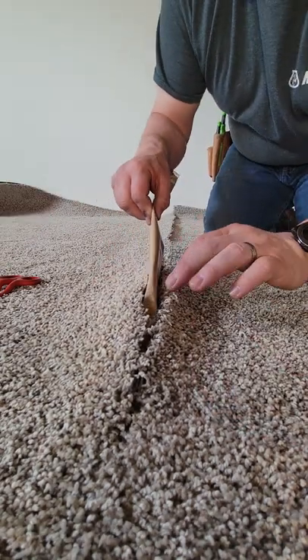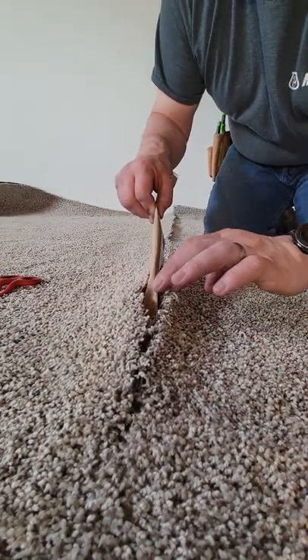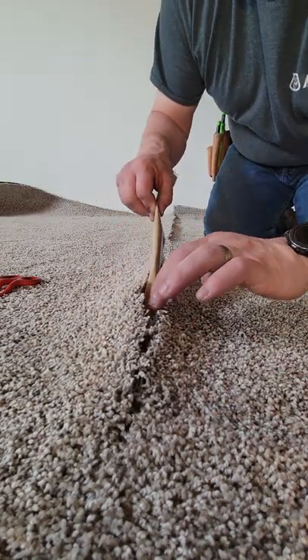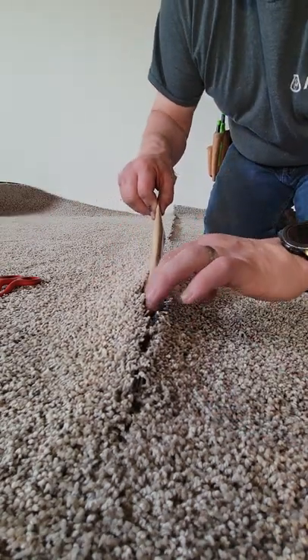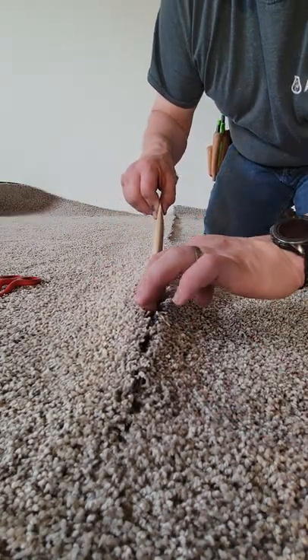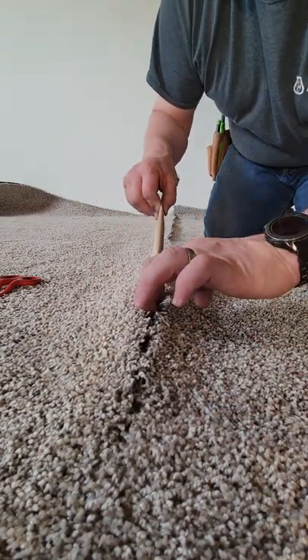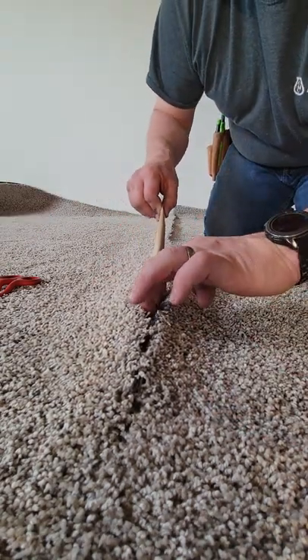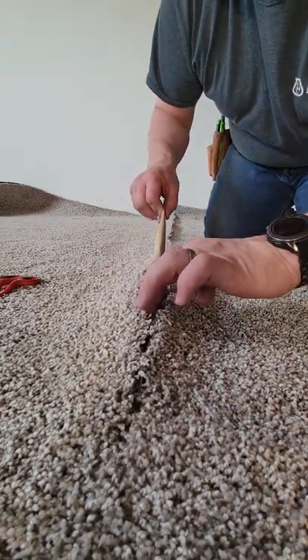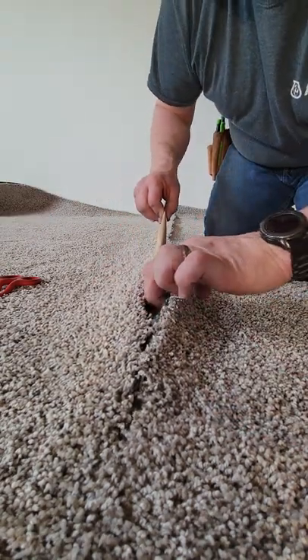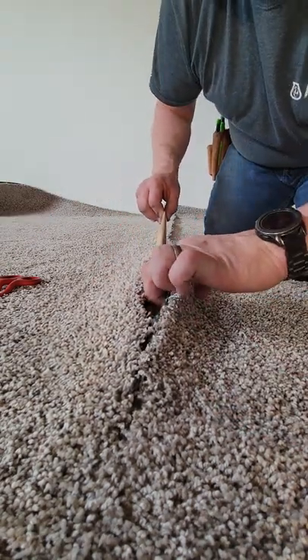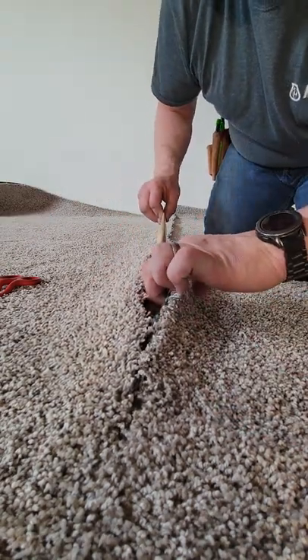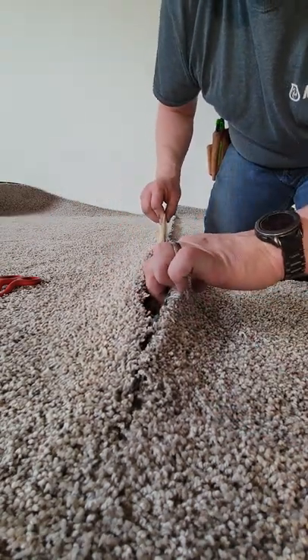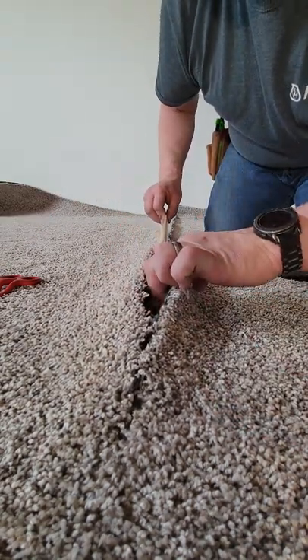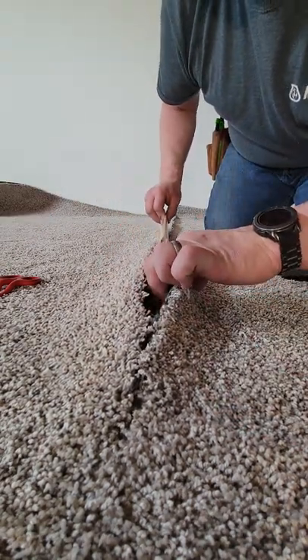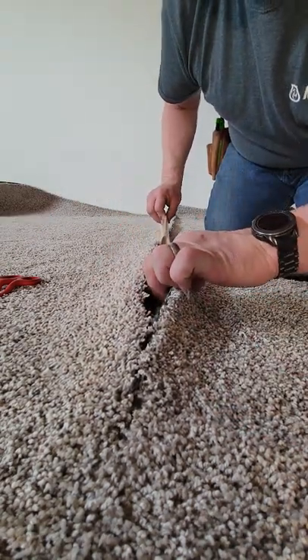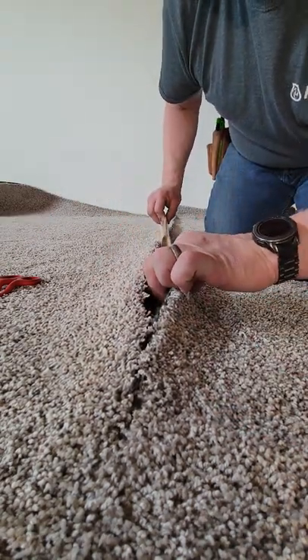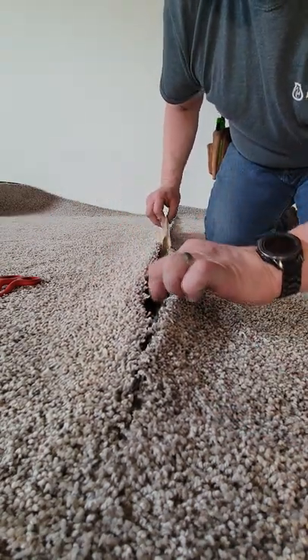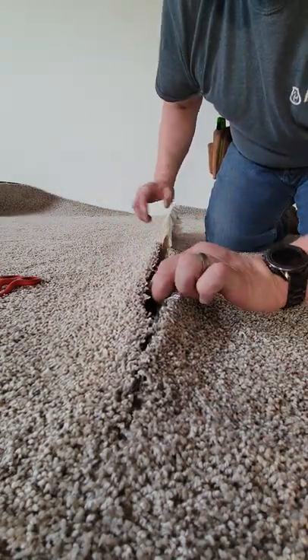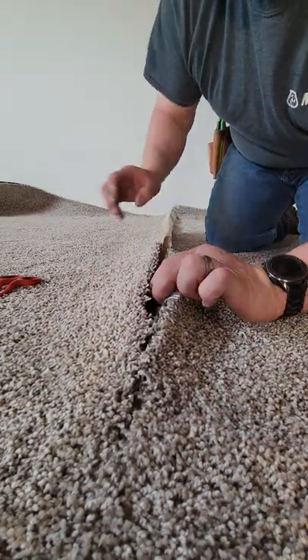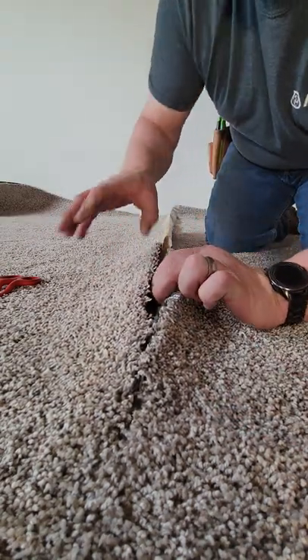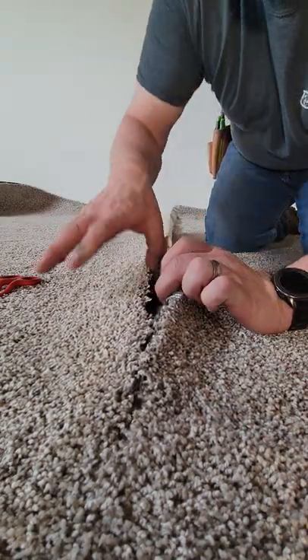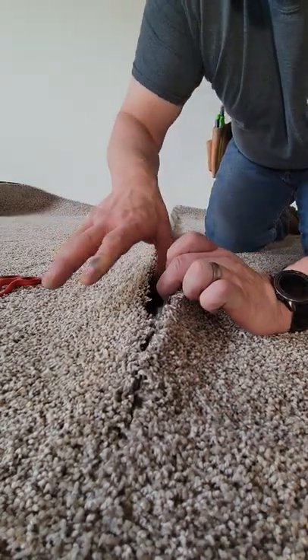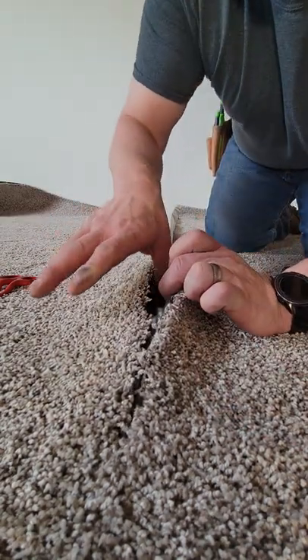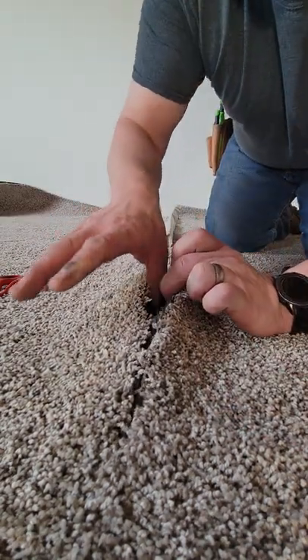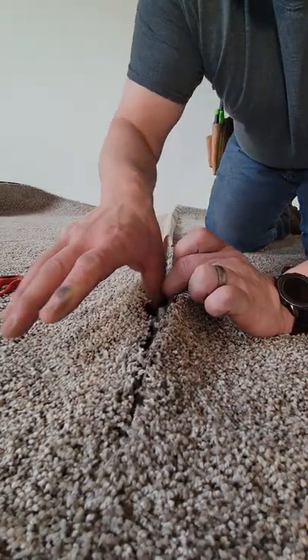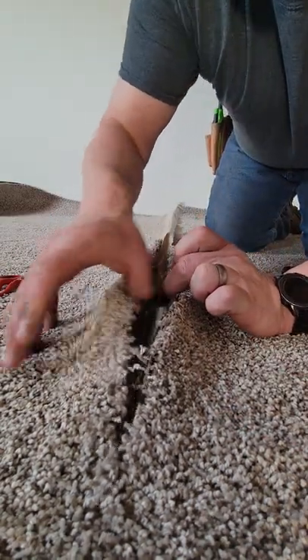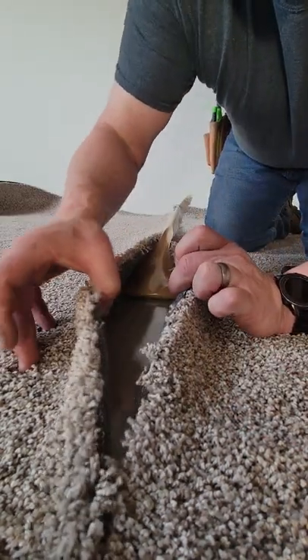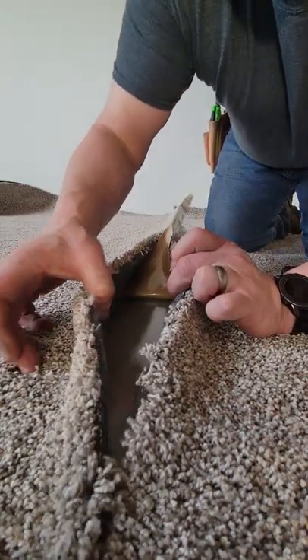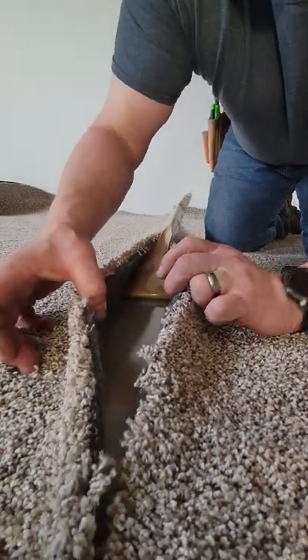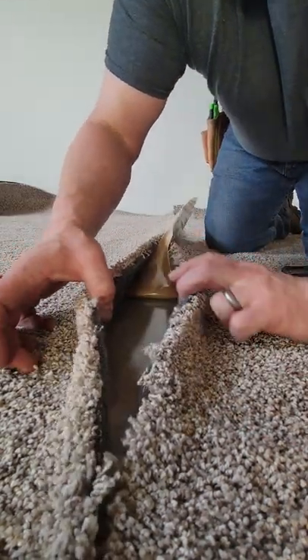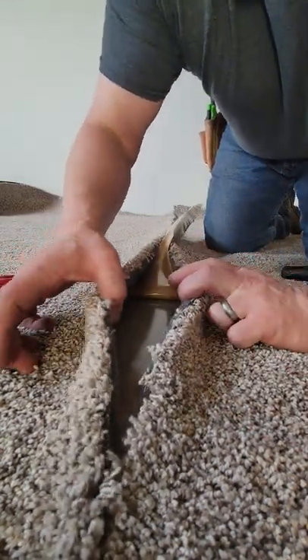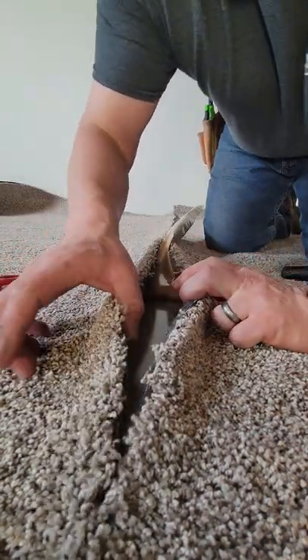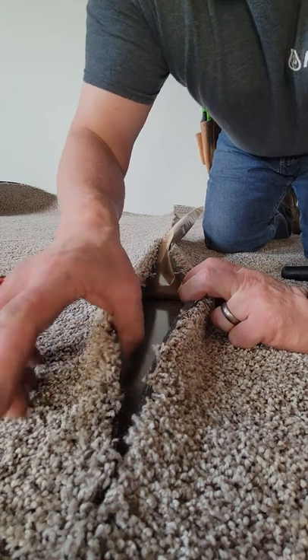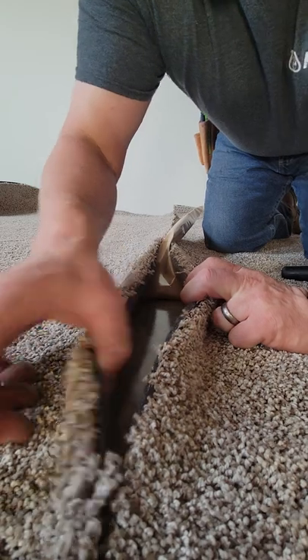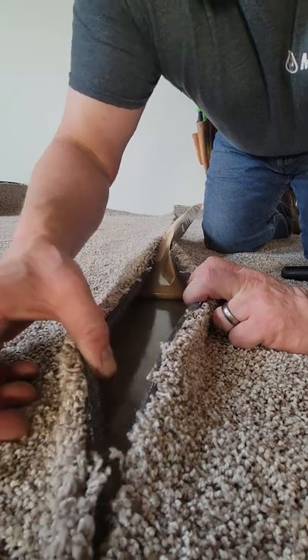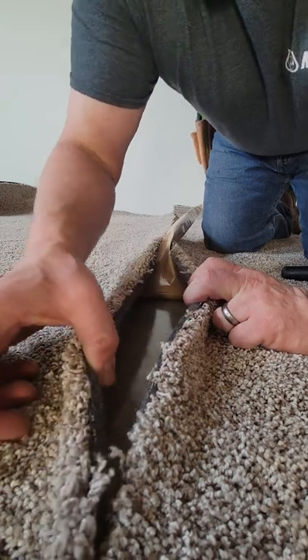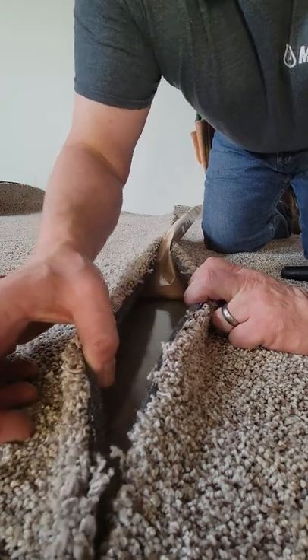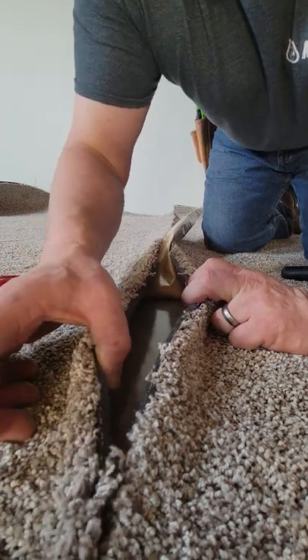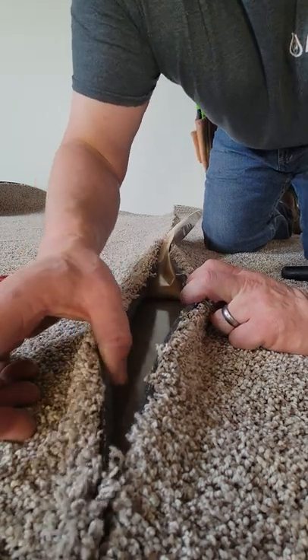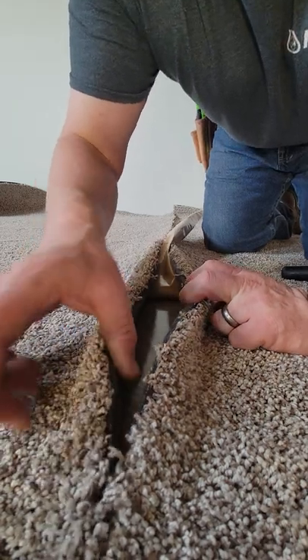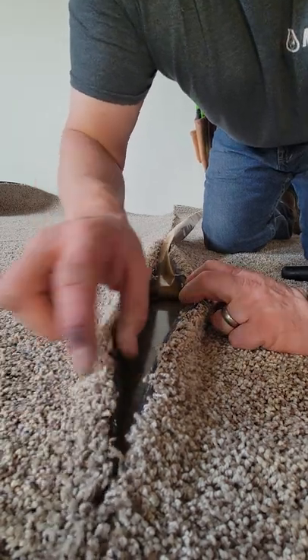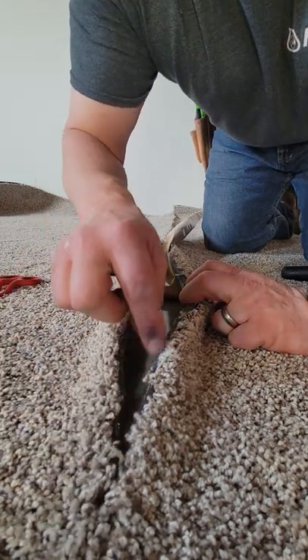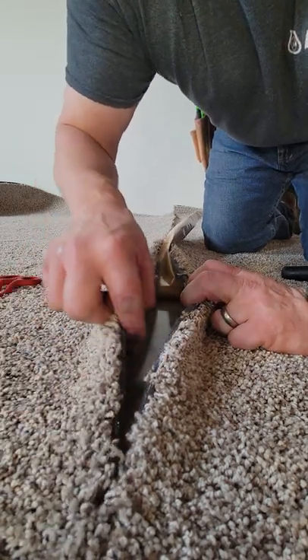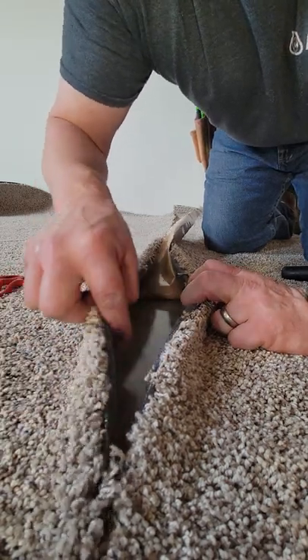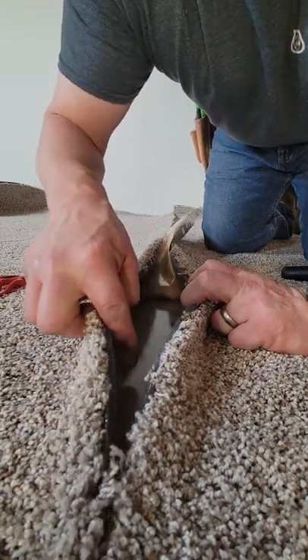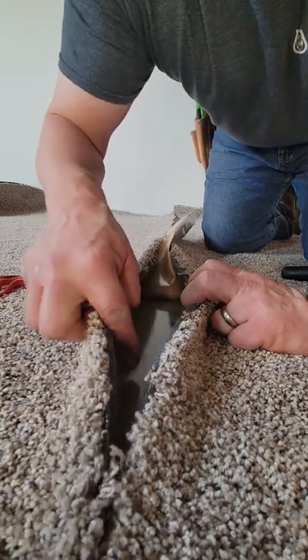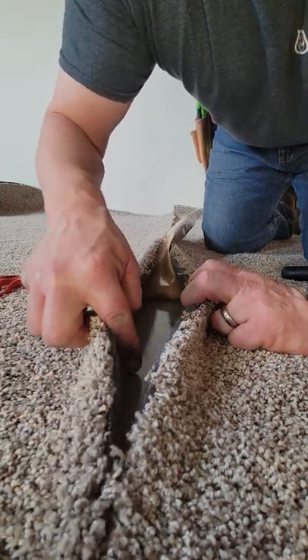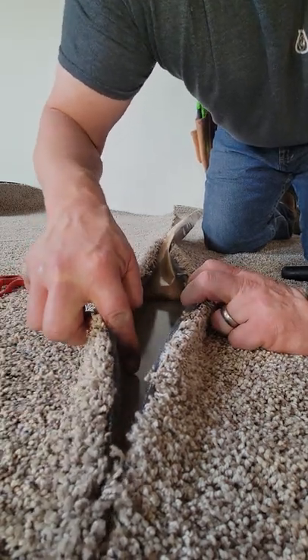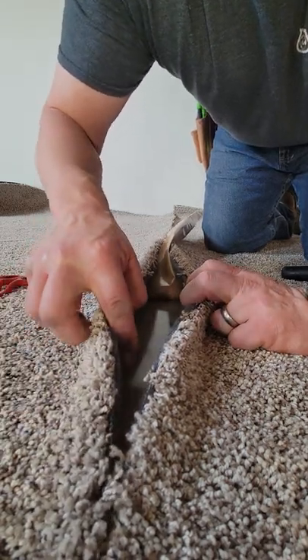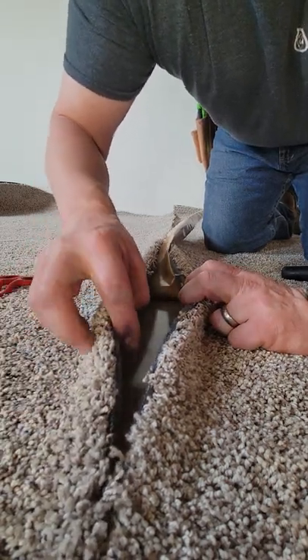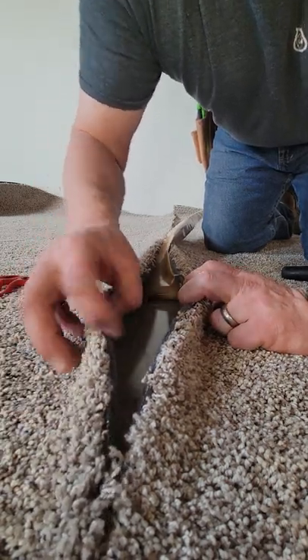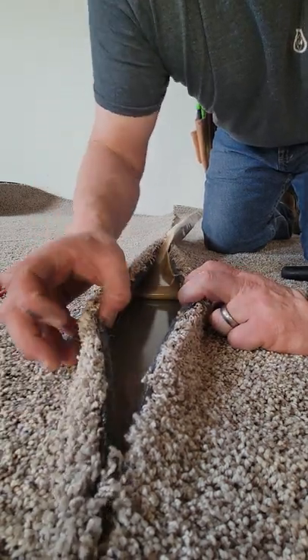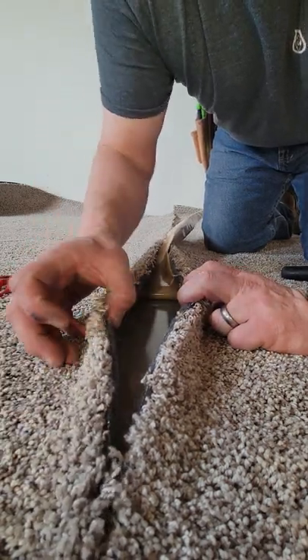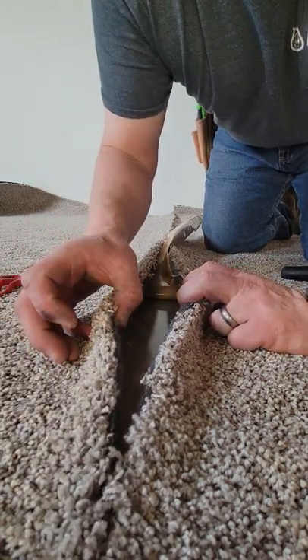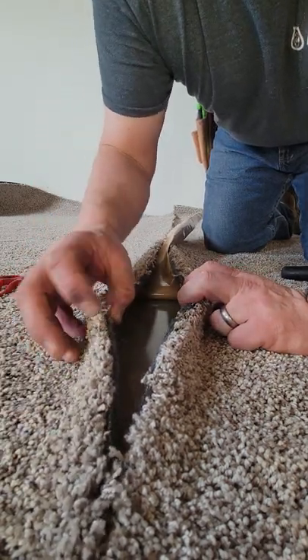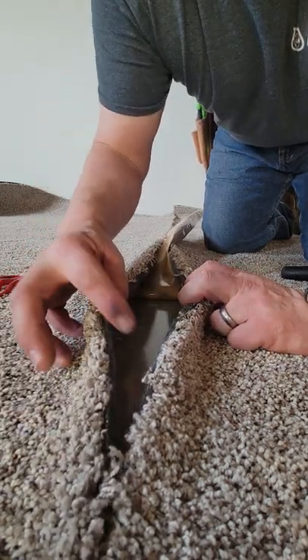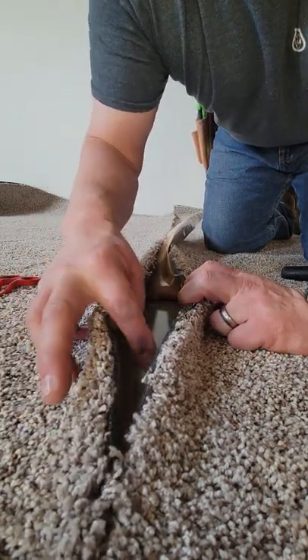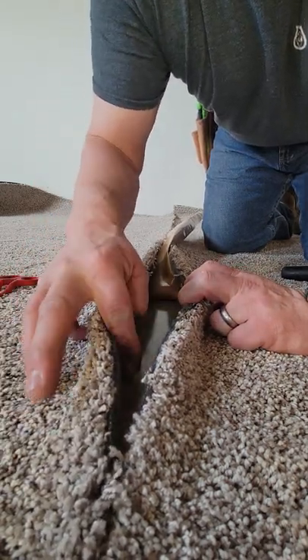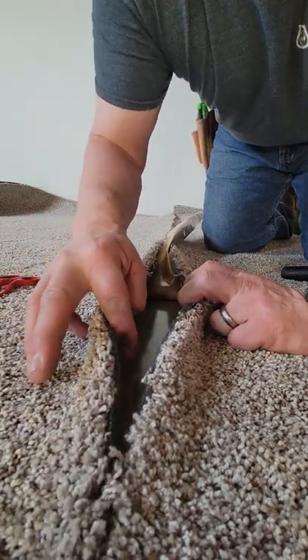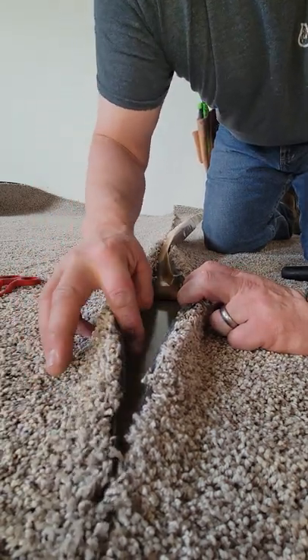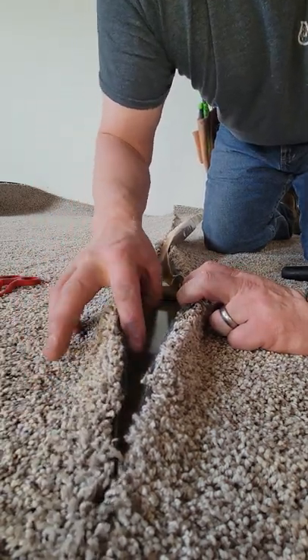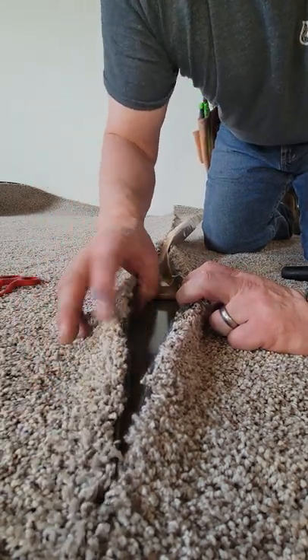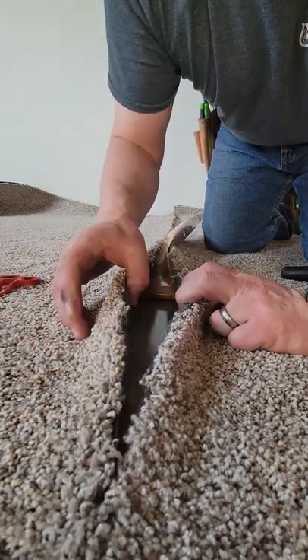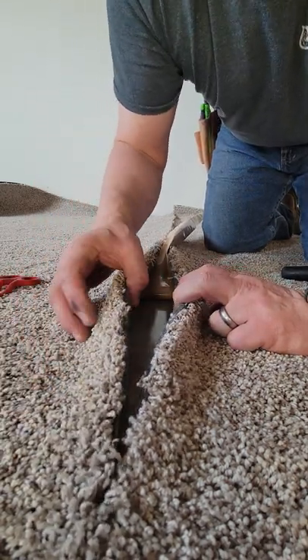Just putting my seams together on the aero carpet. I've already straight-edged all my pieces and got my double-sided tape inside the seam here.